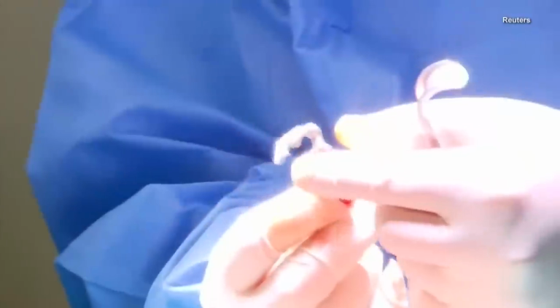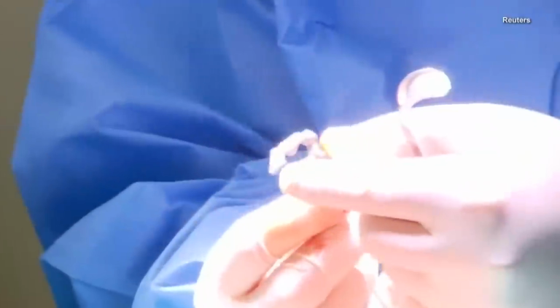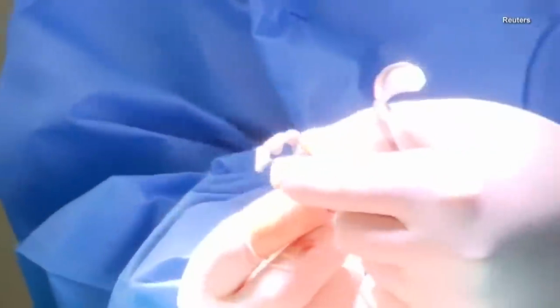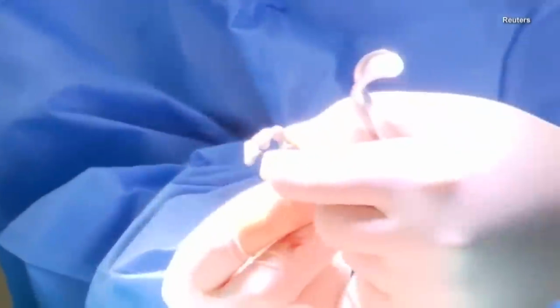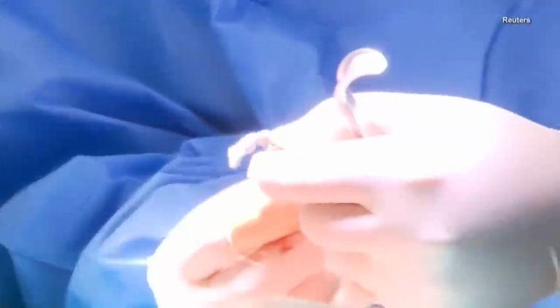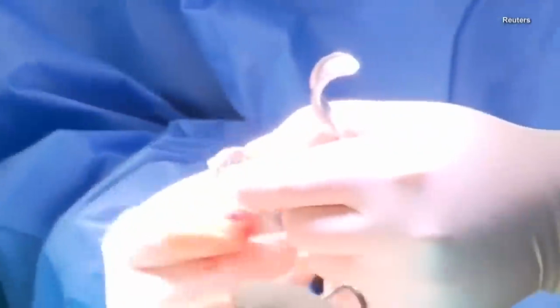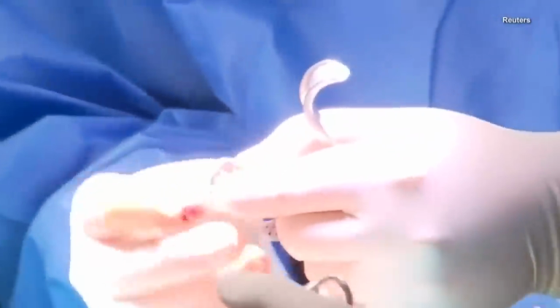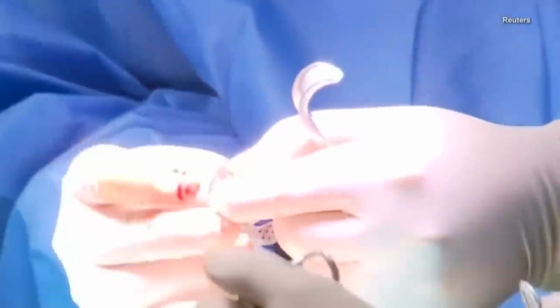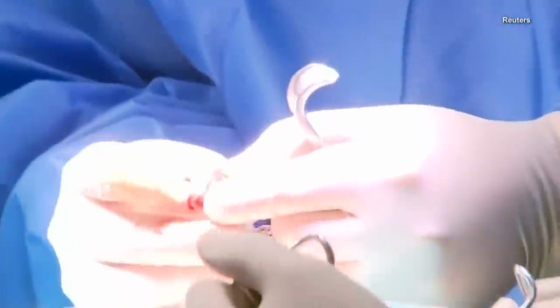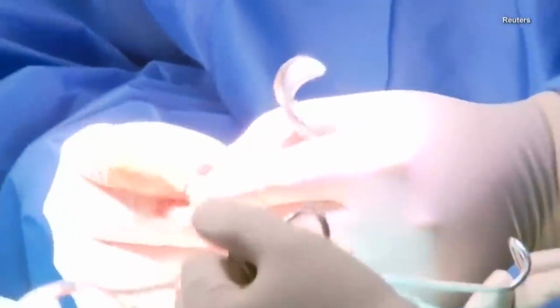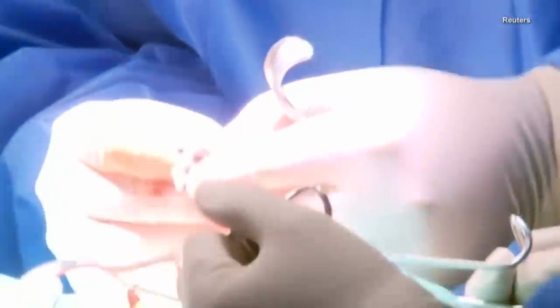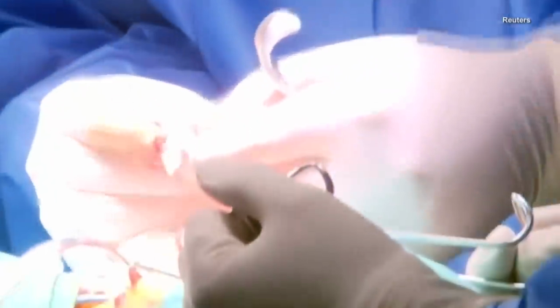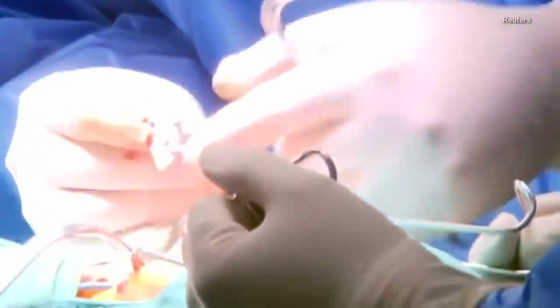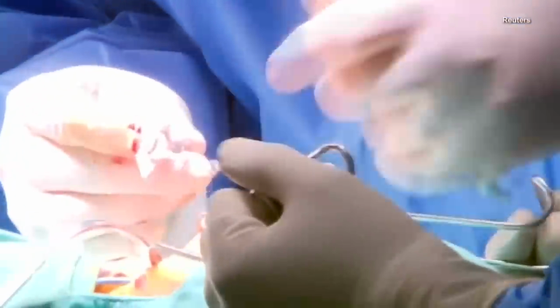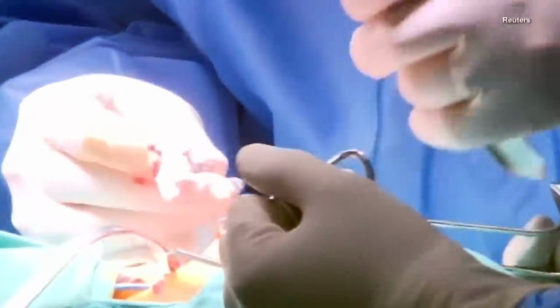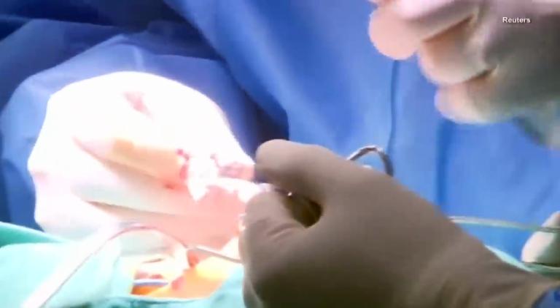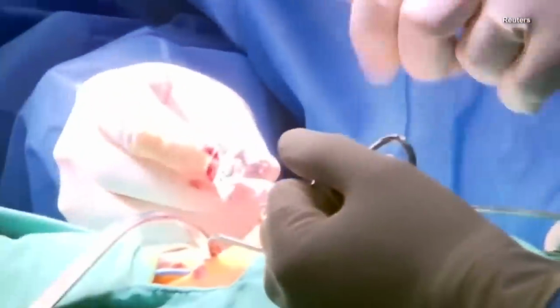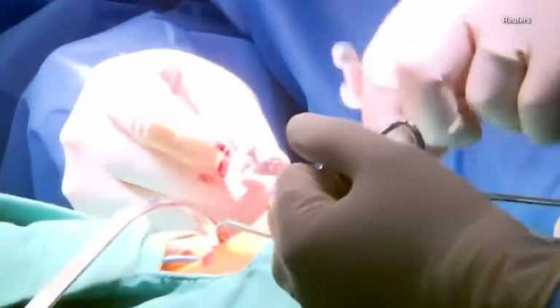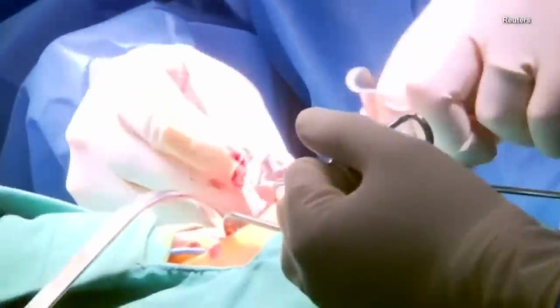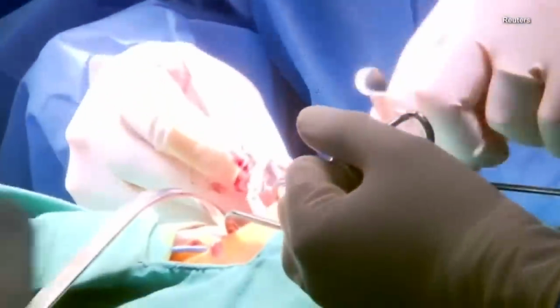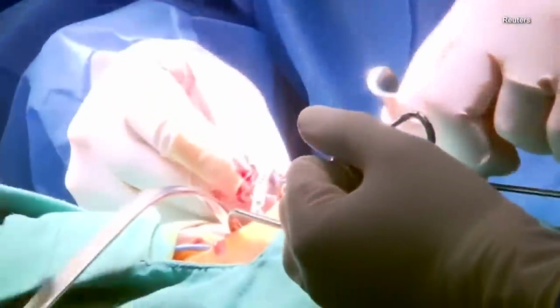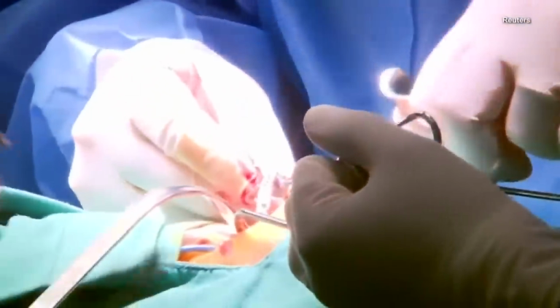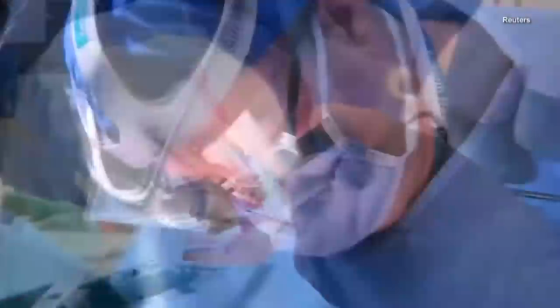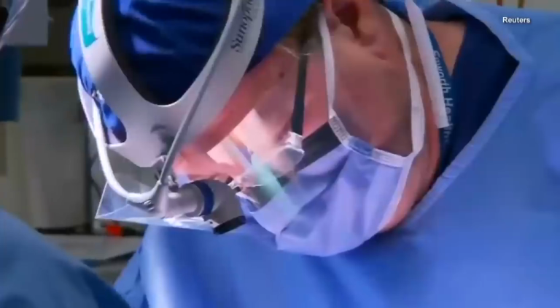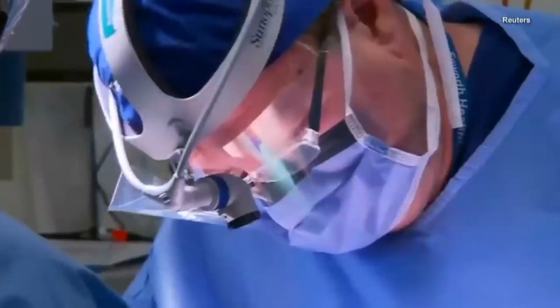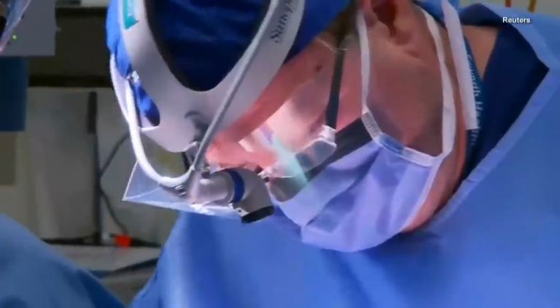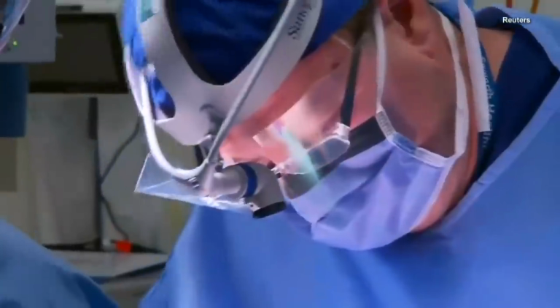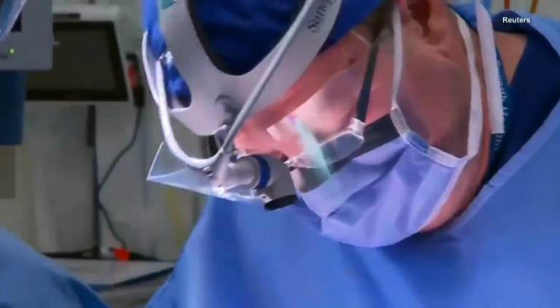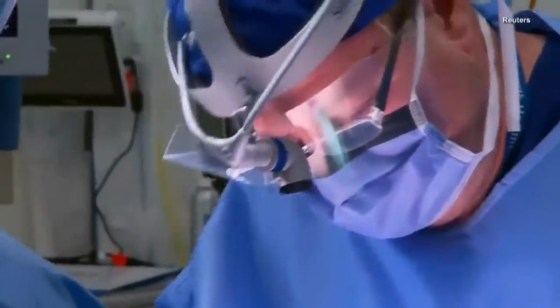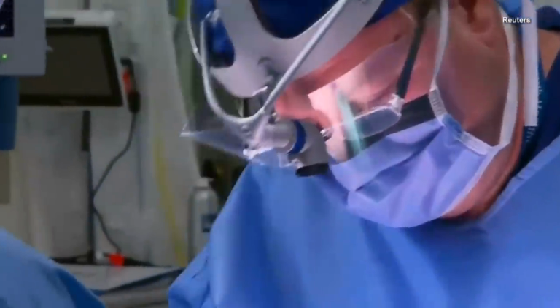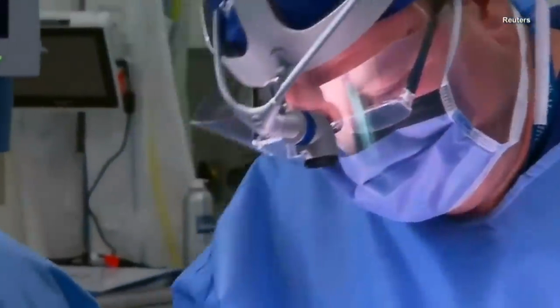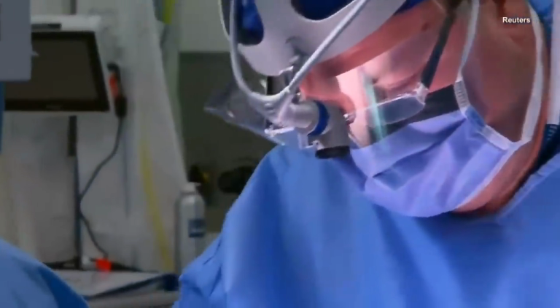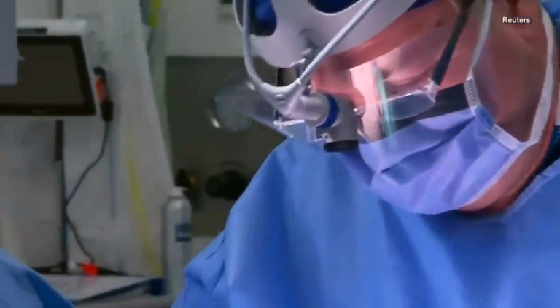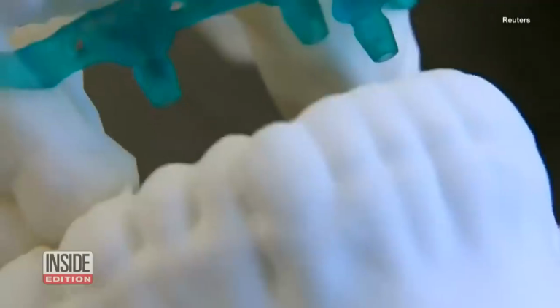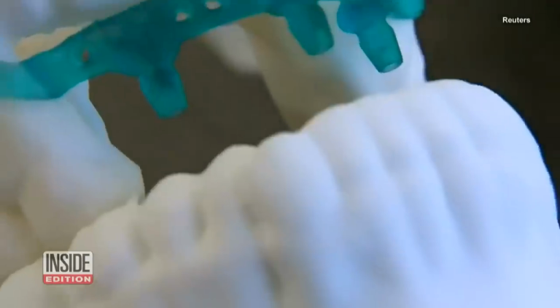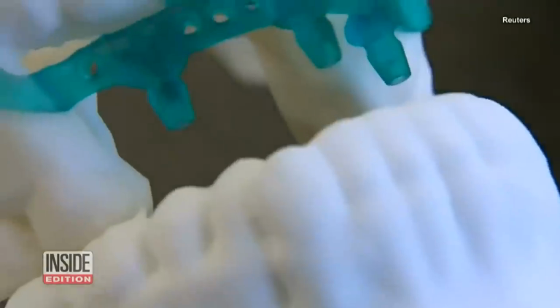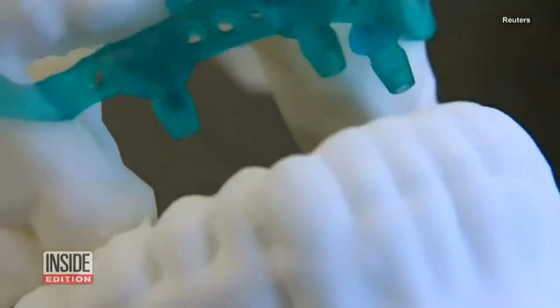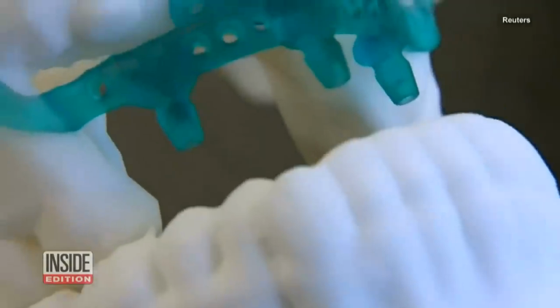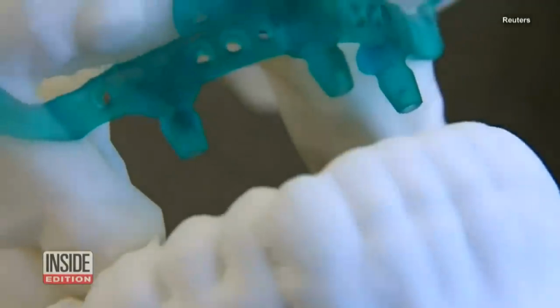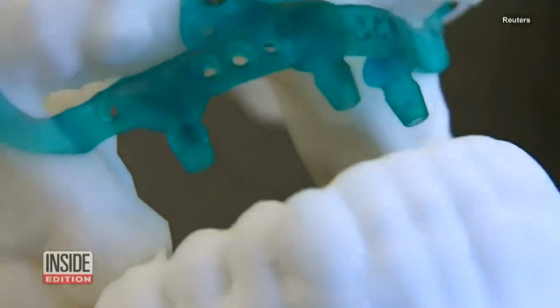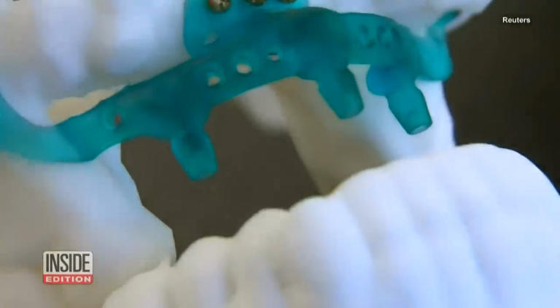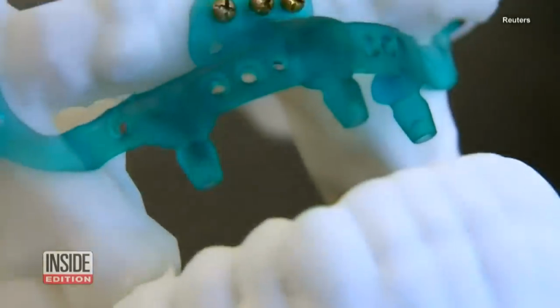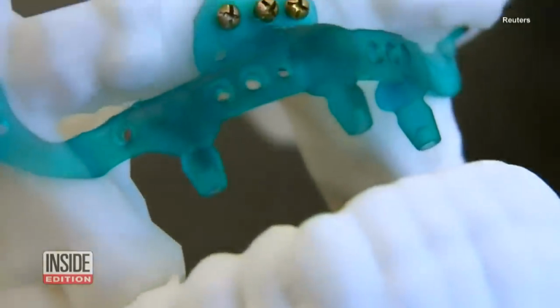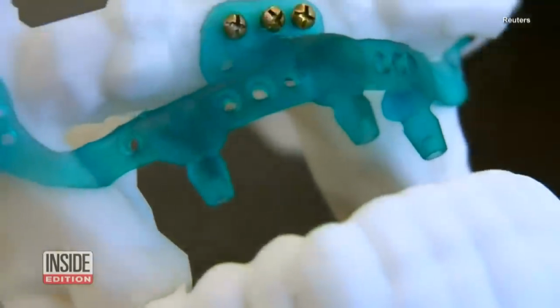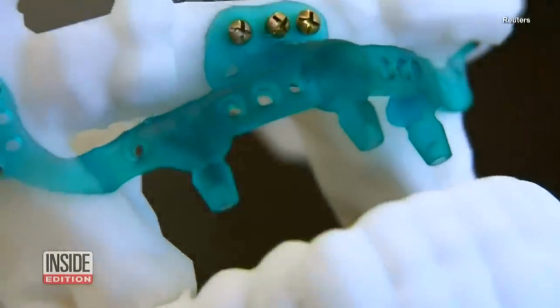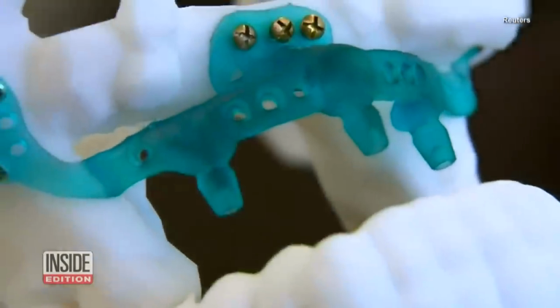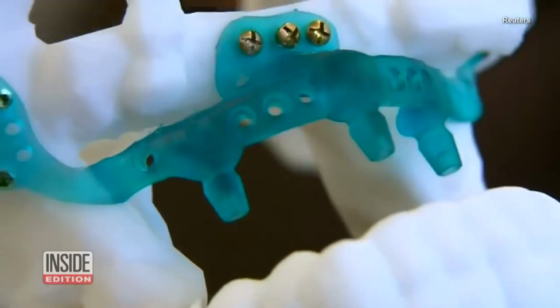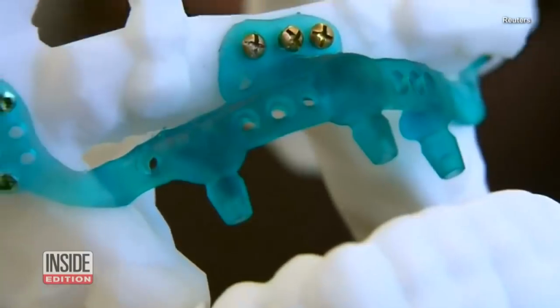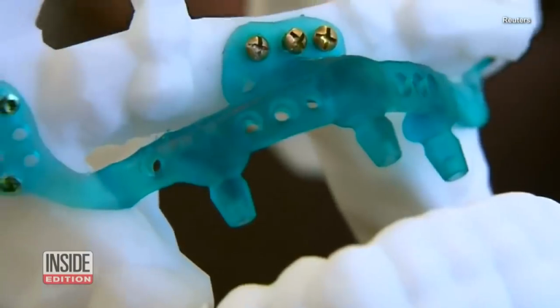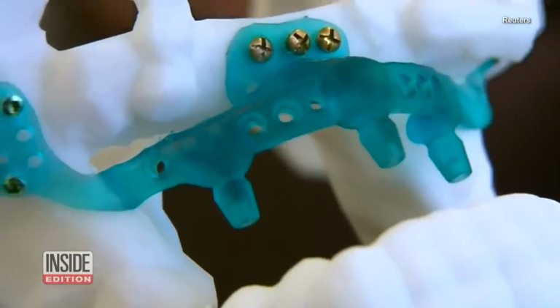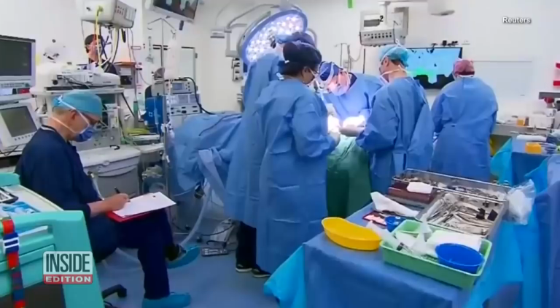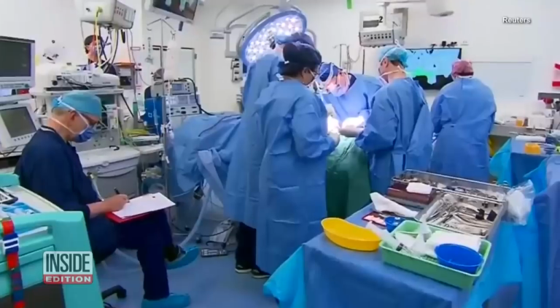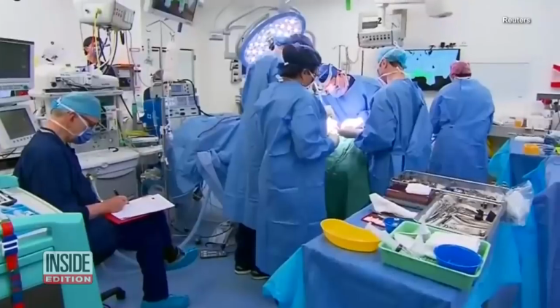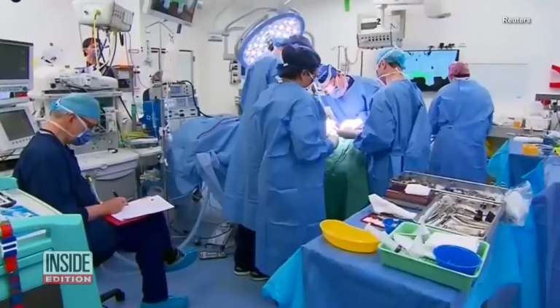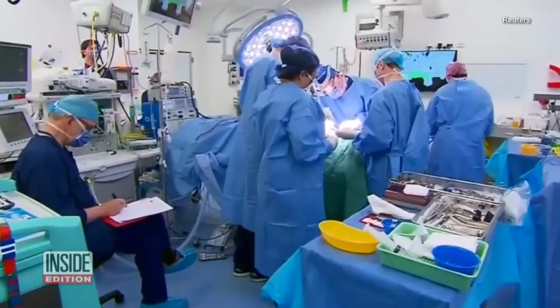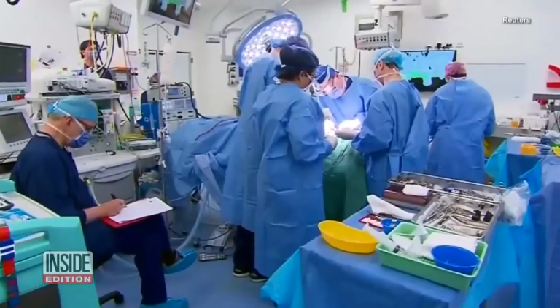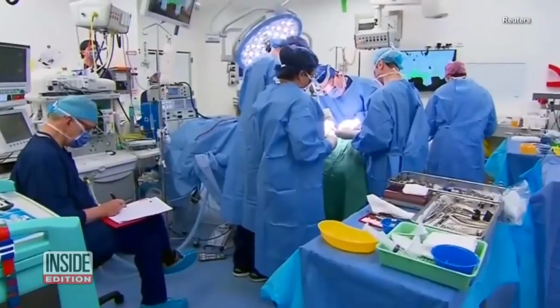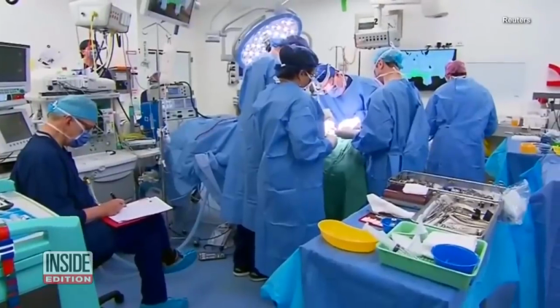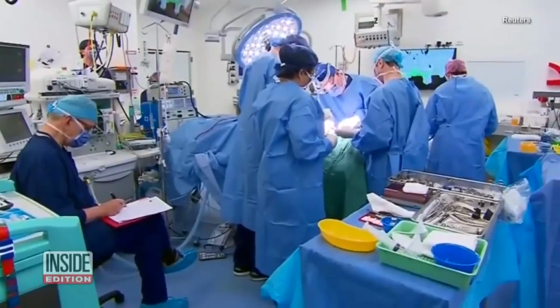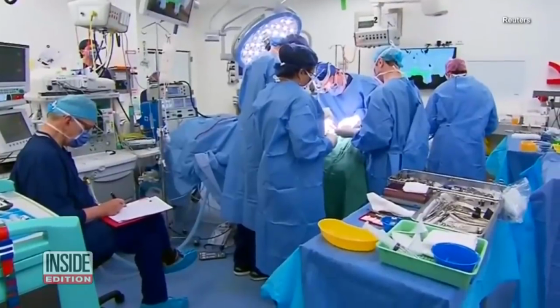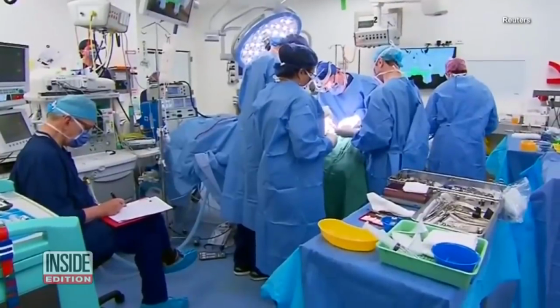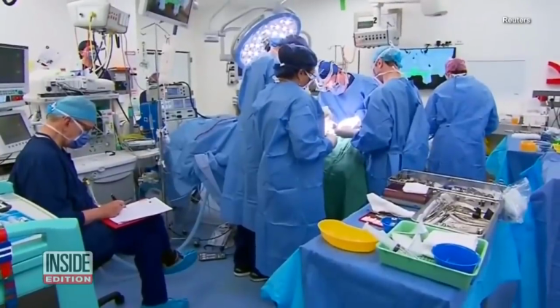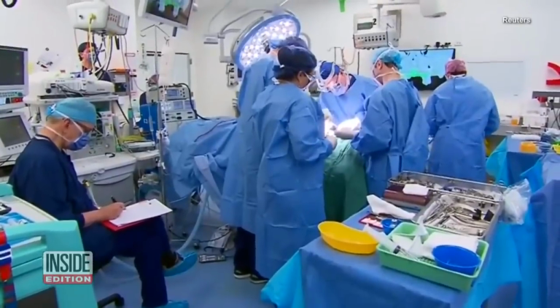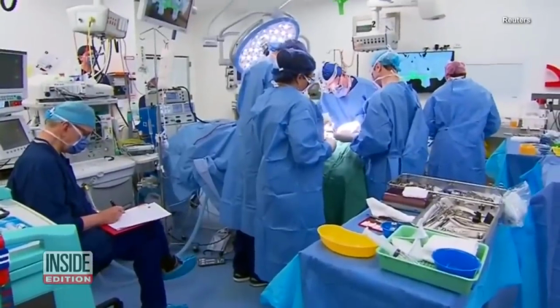She endured a five-hour surgery while doctors put in the jaw in a titanium frame. And good news — it was a success.